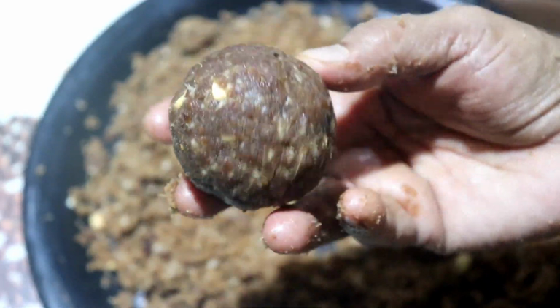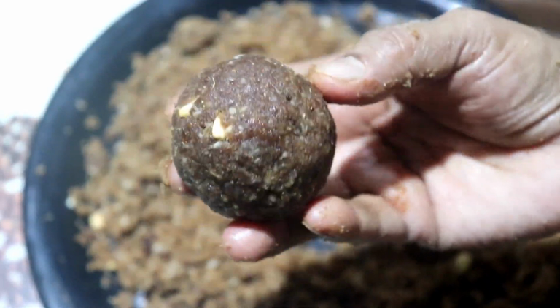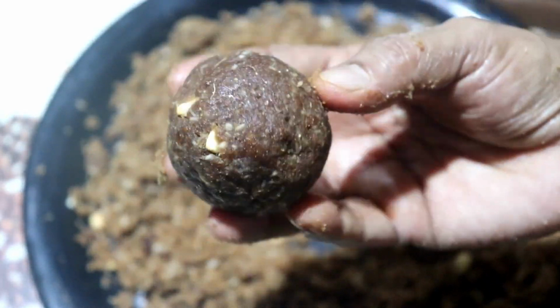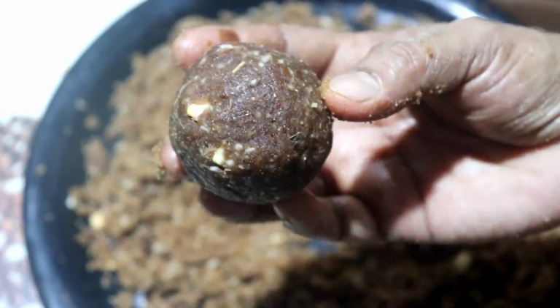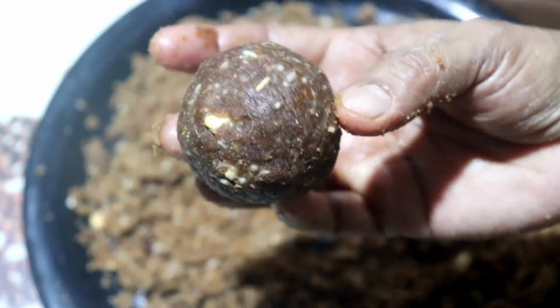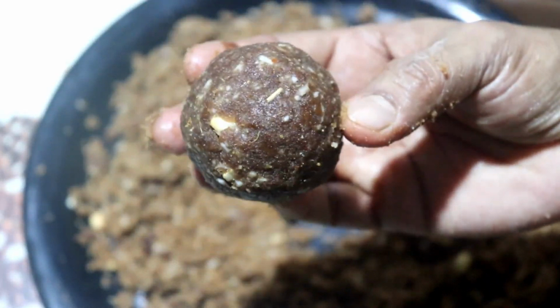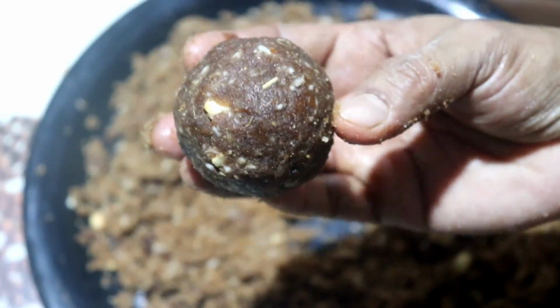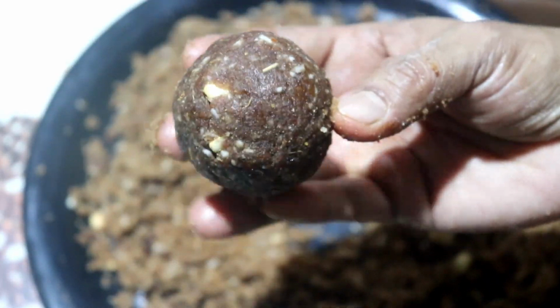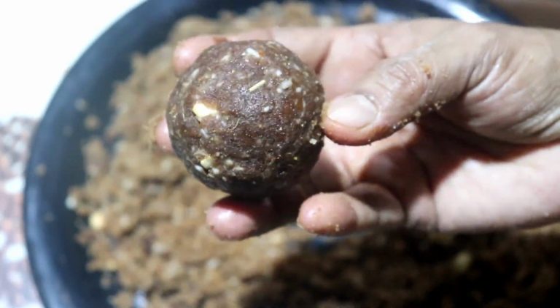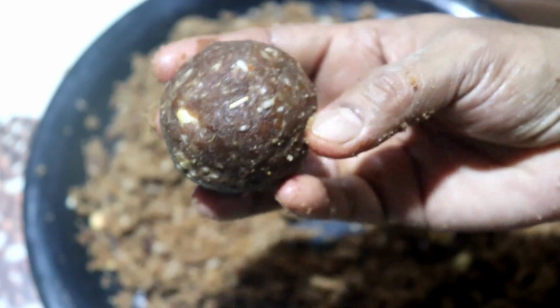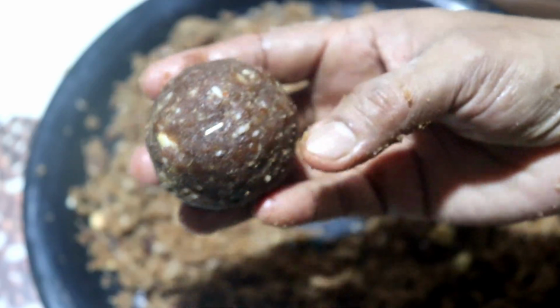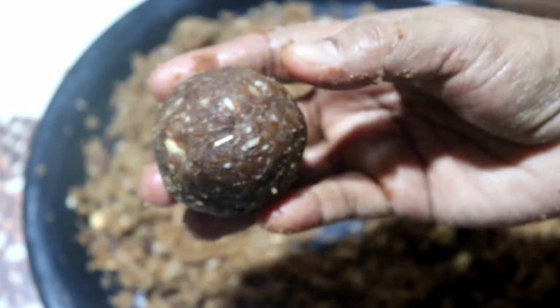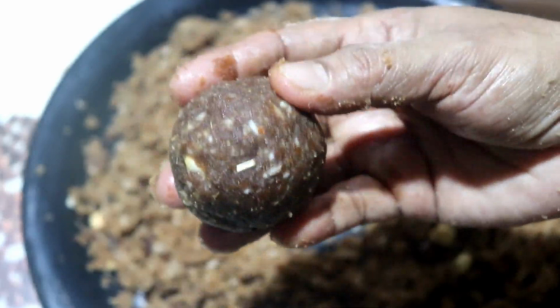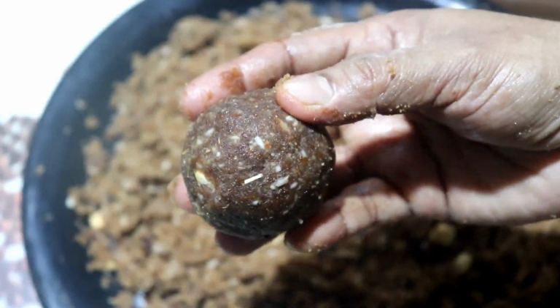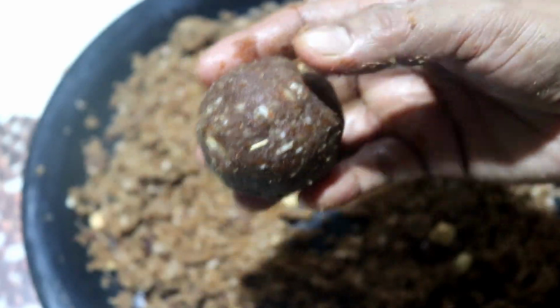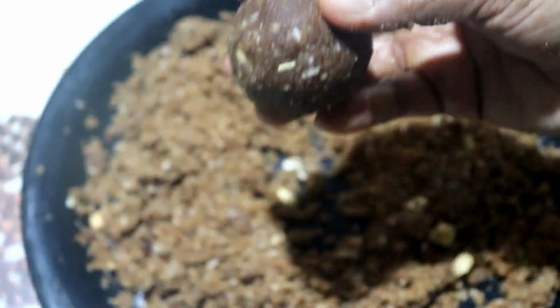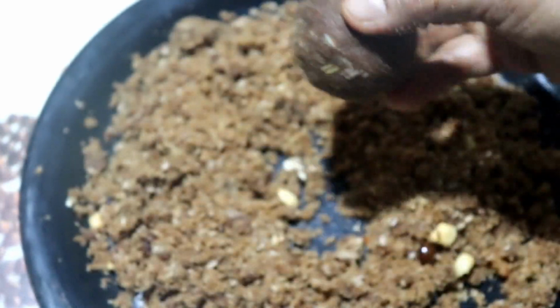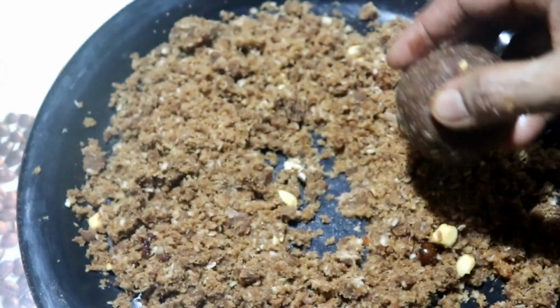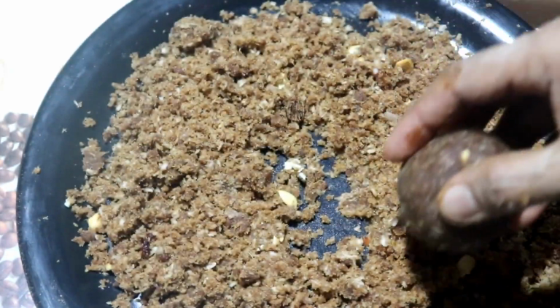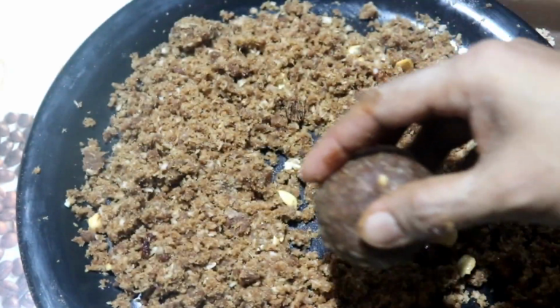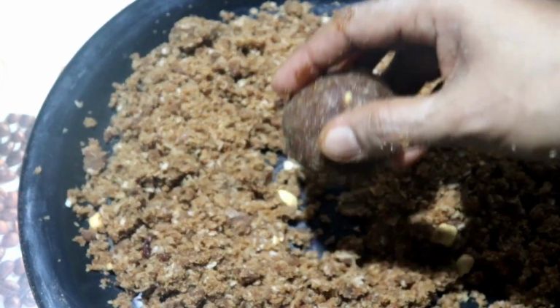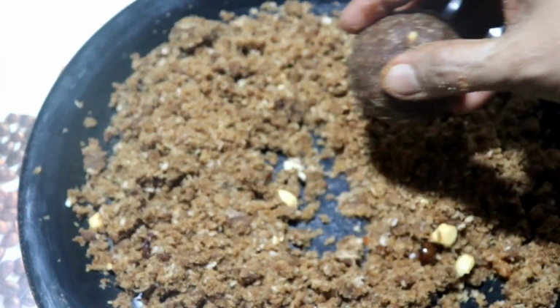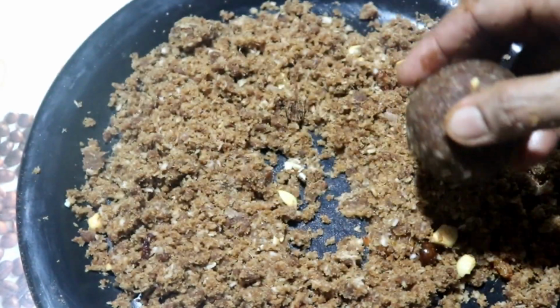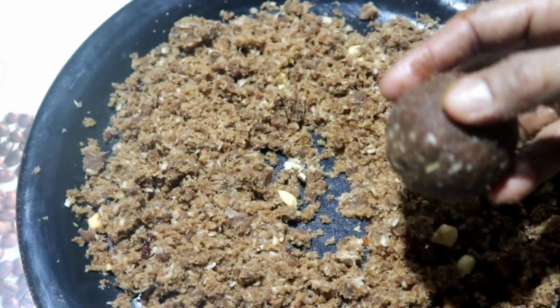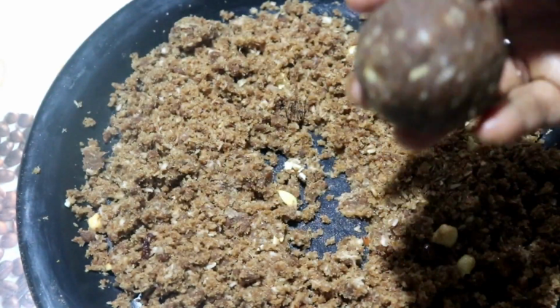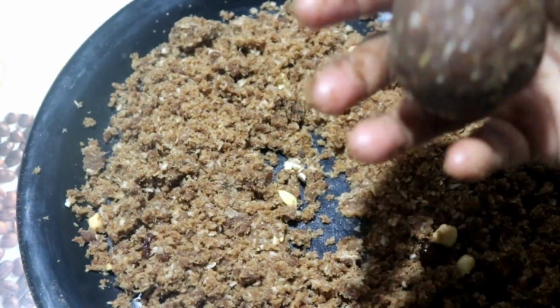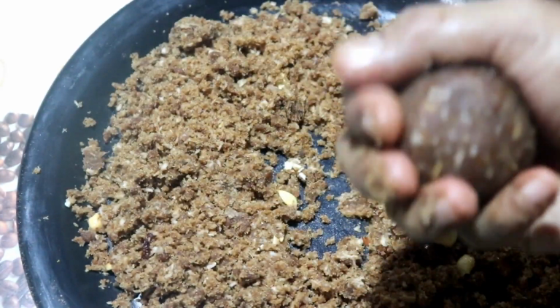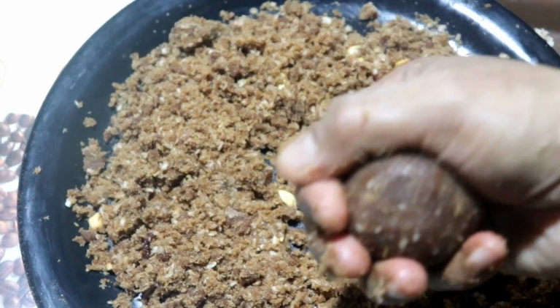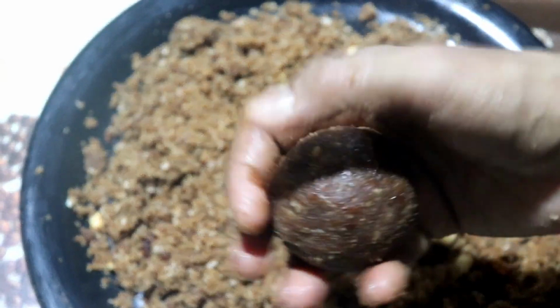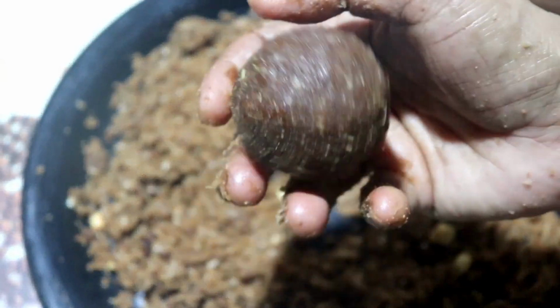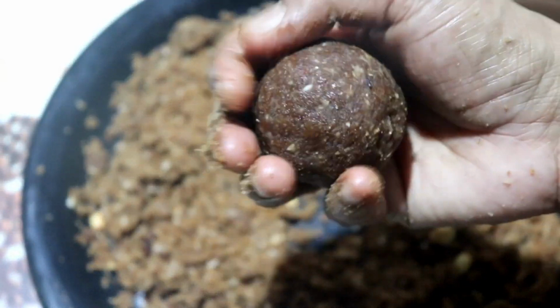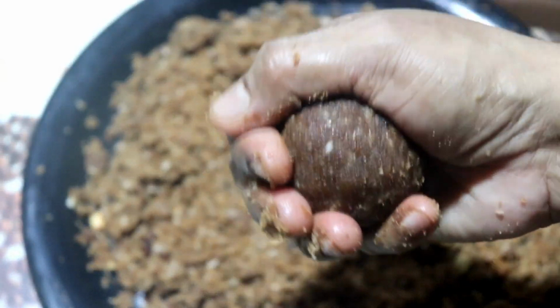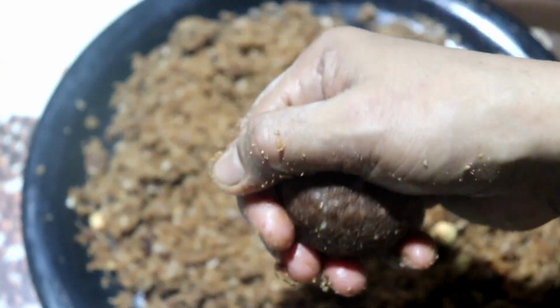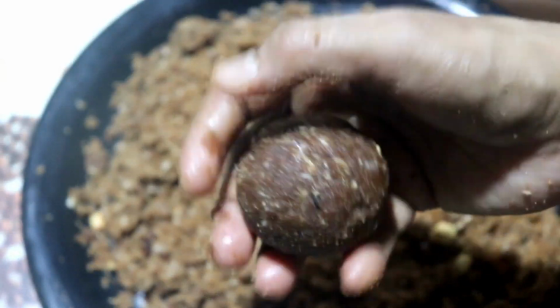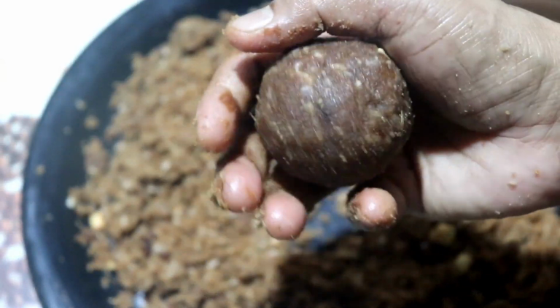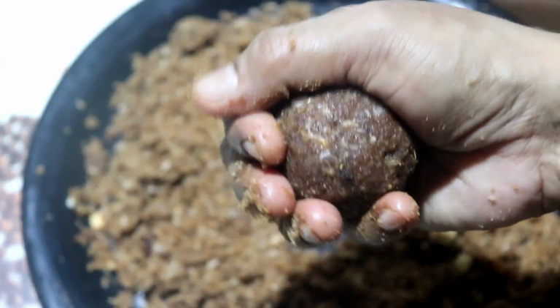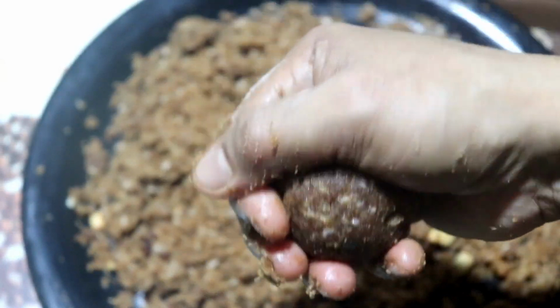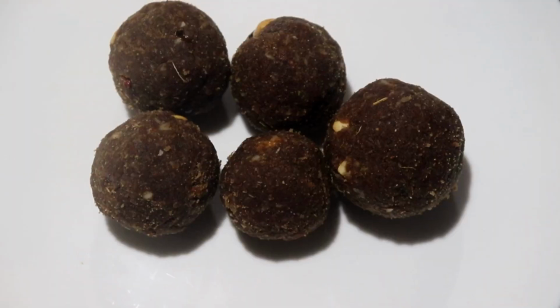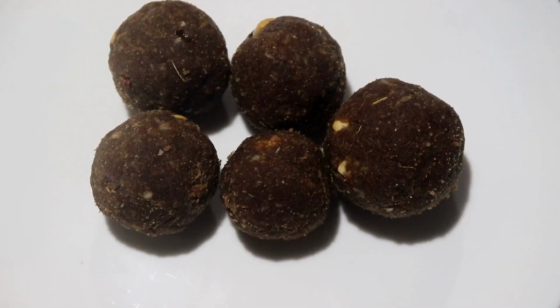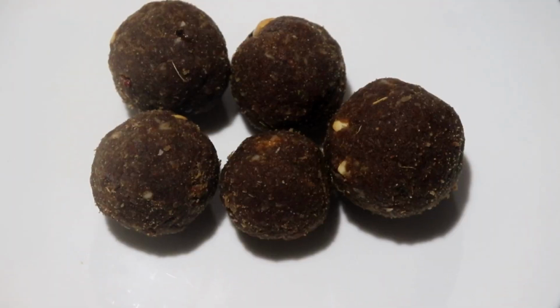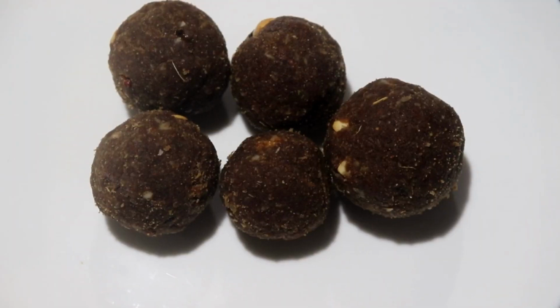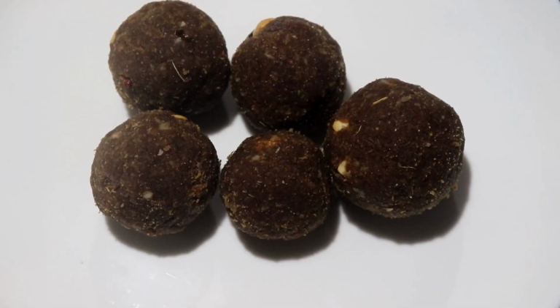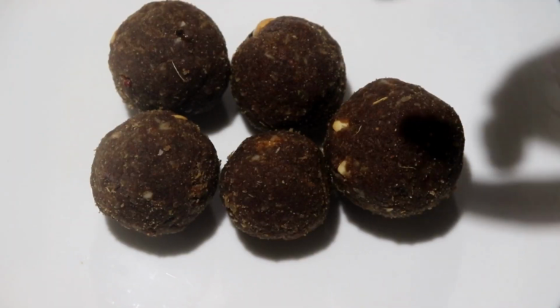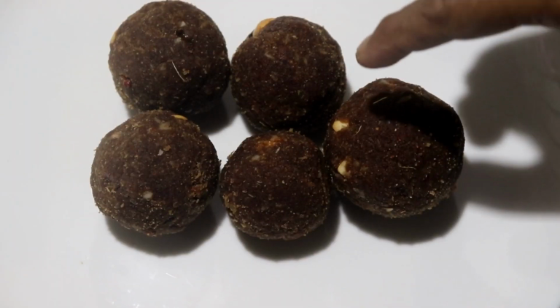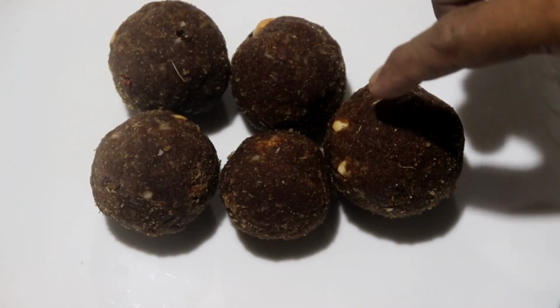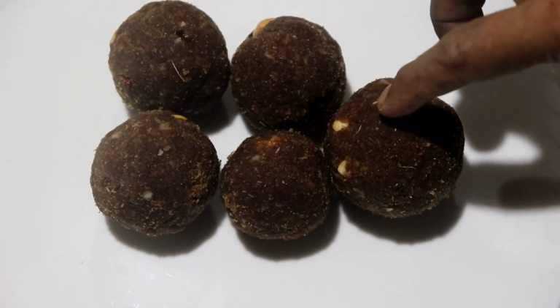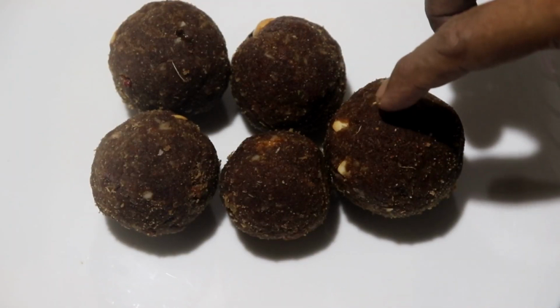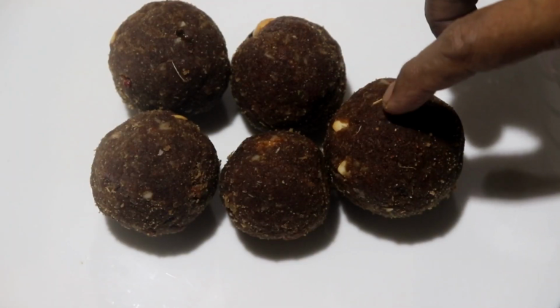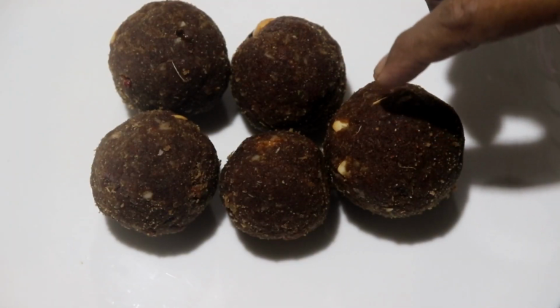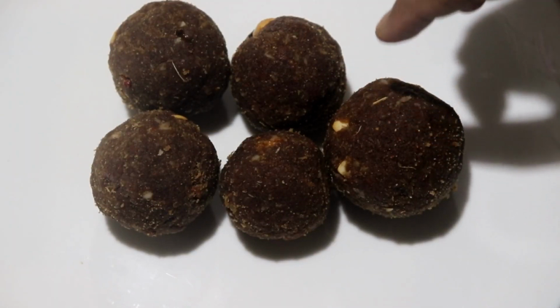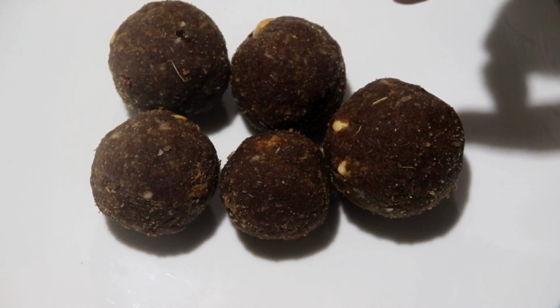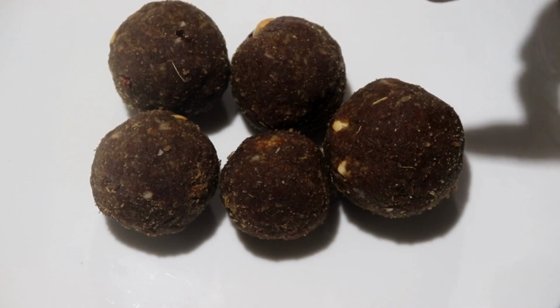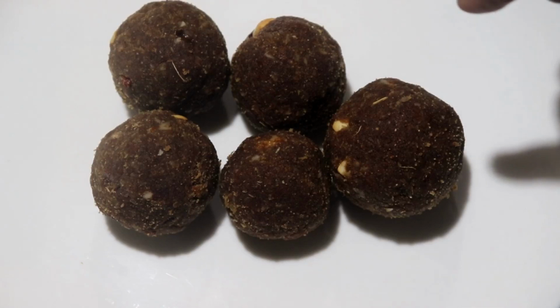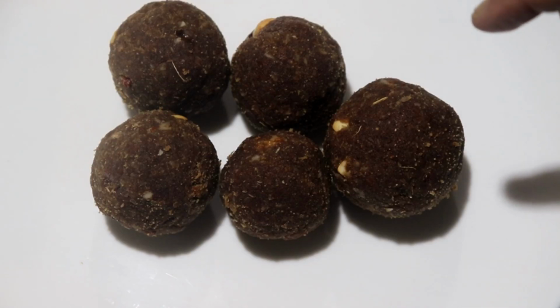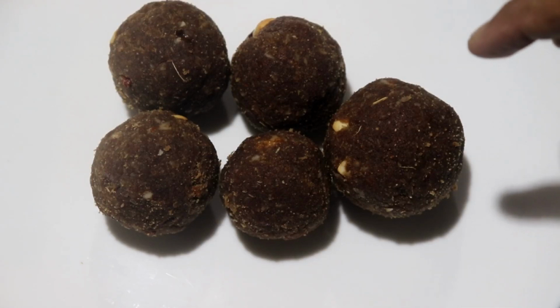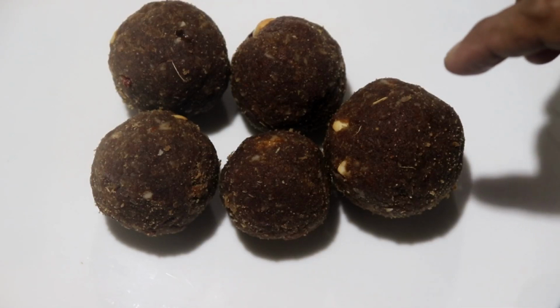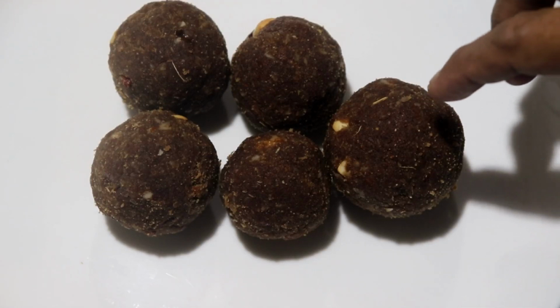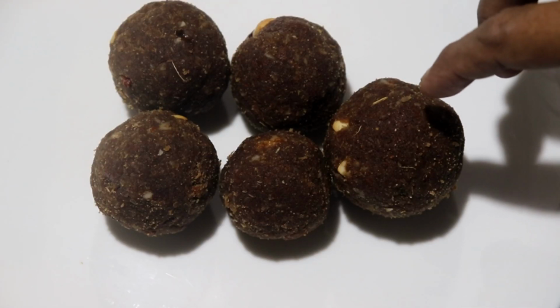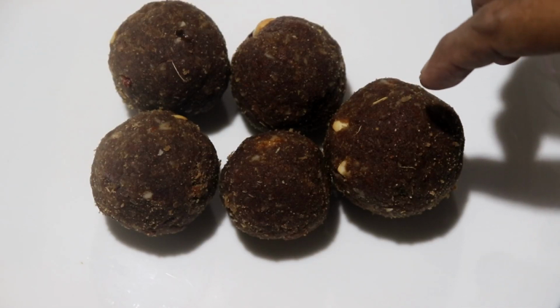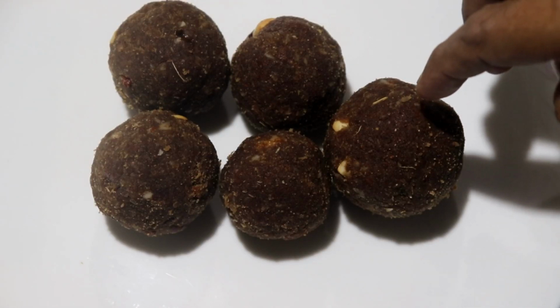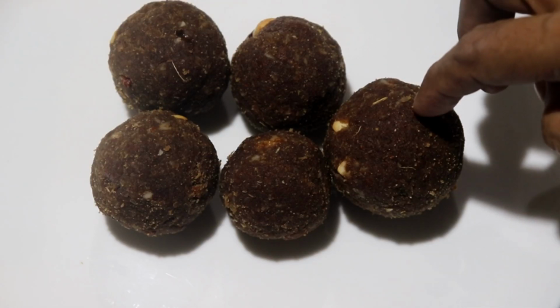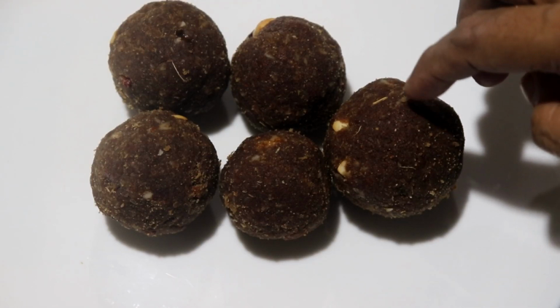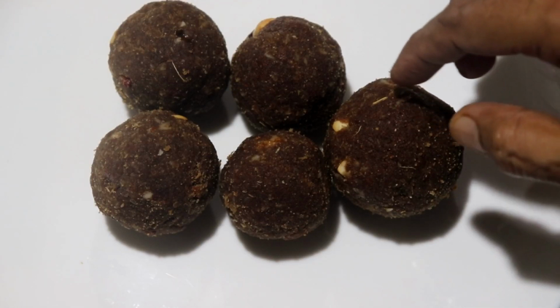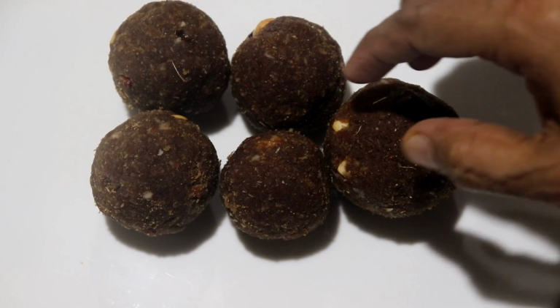Let's get ready with the rest of the kismis. Let's mix it with the kismis.